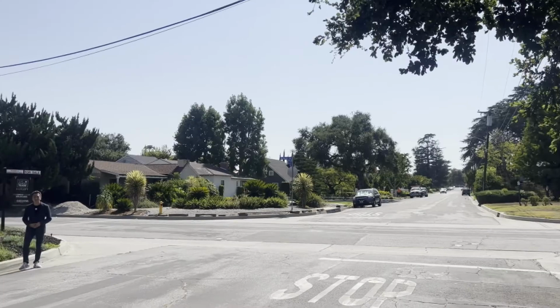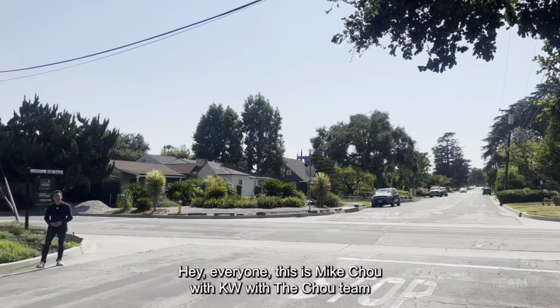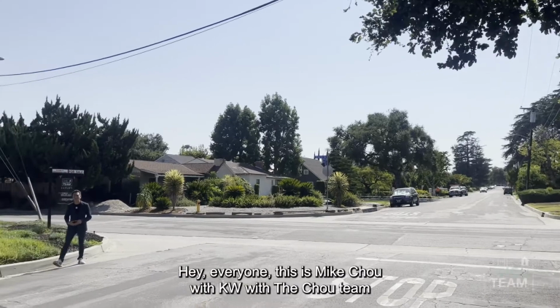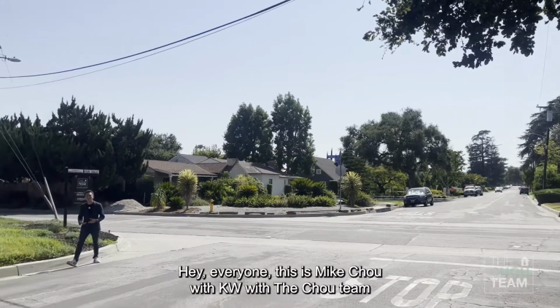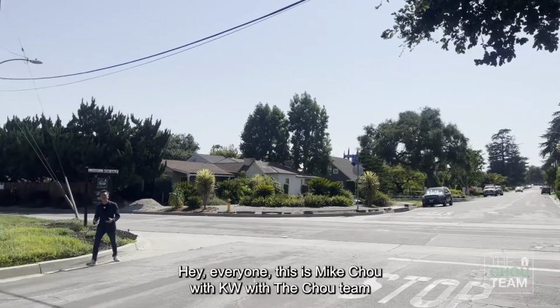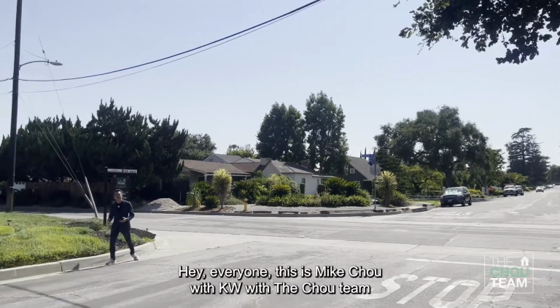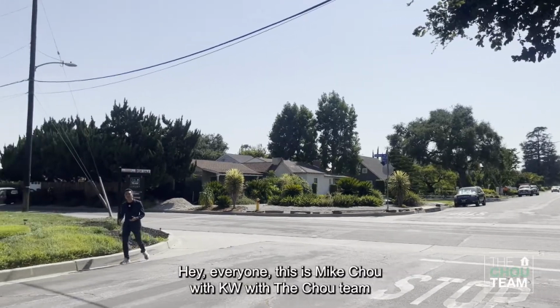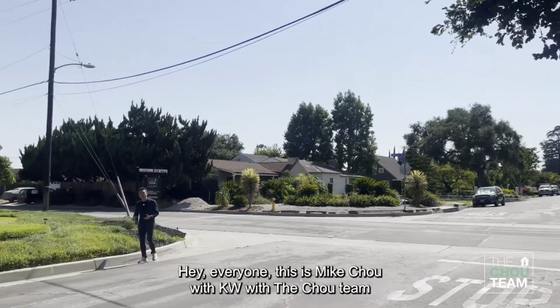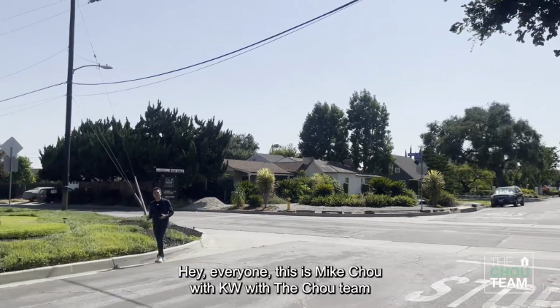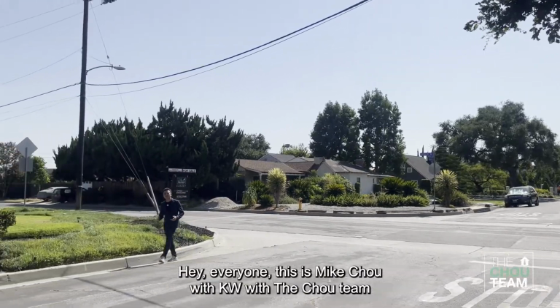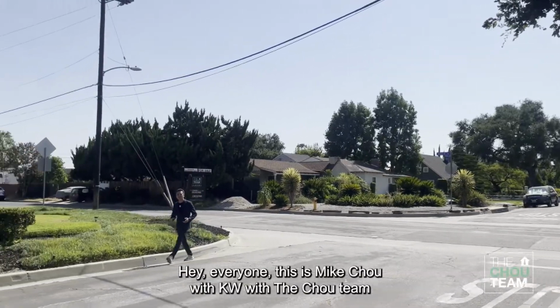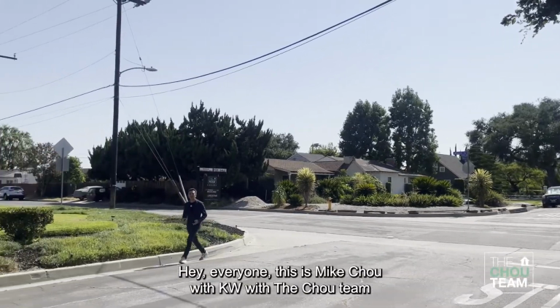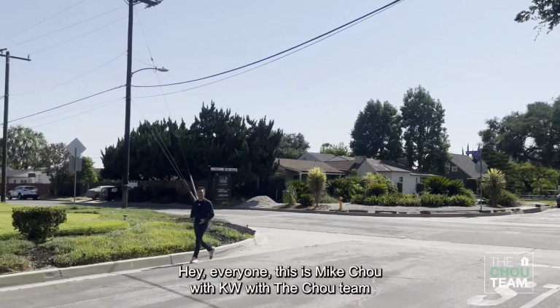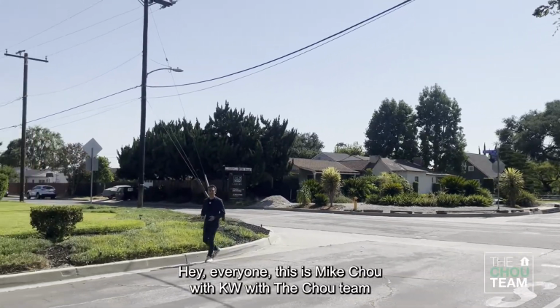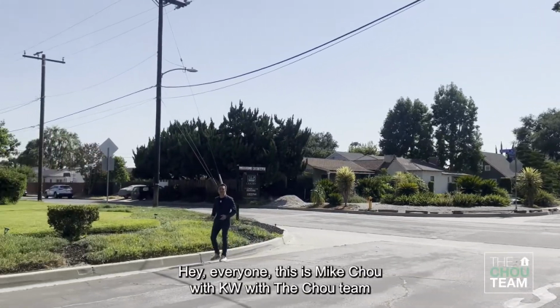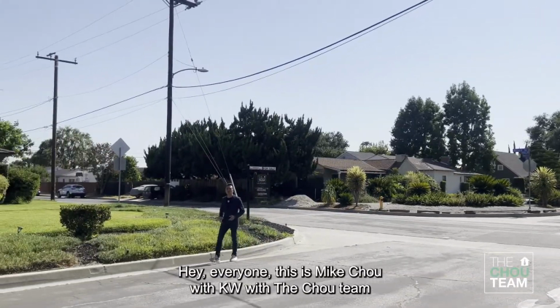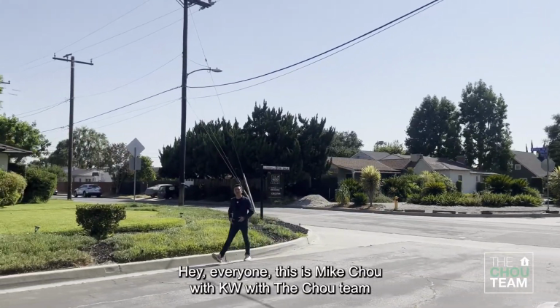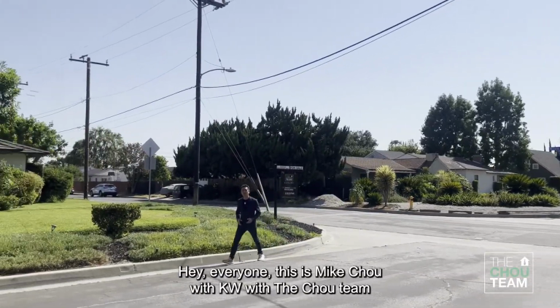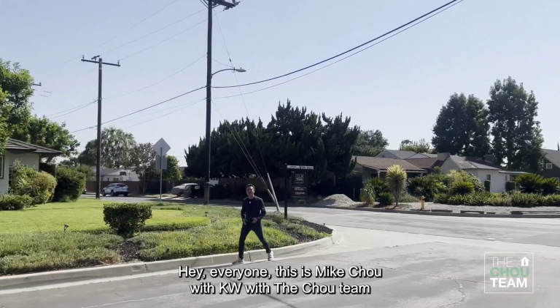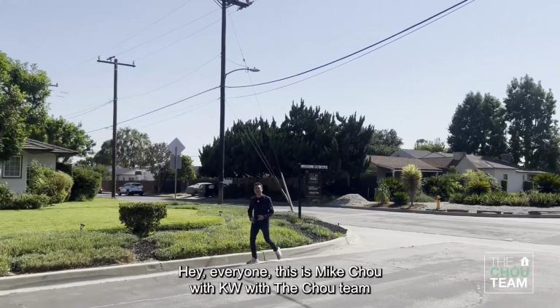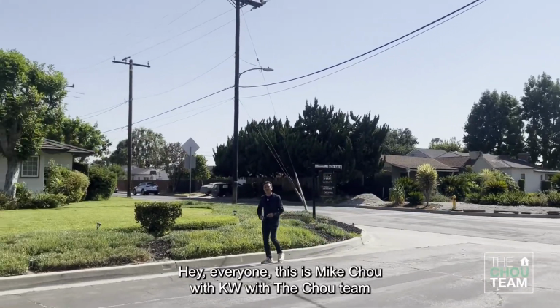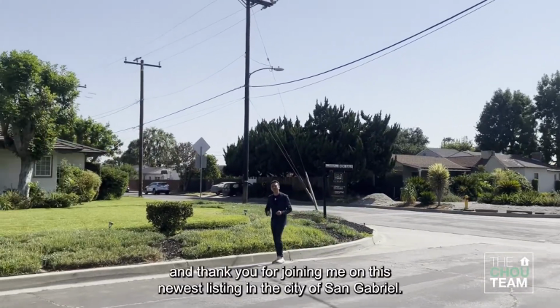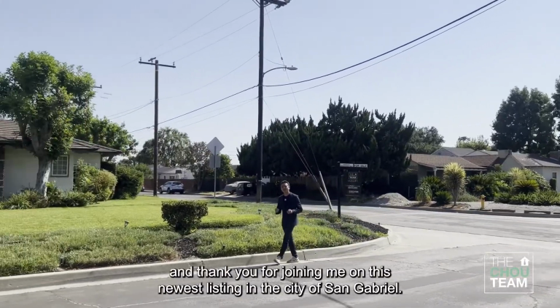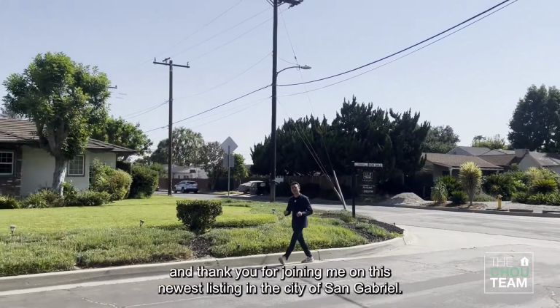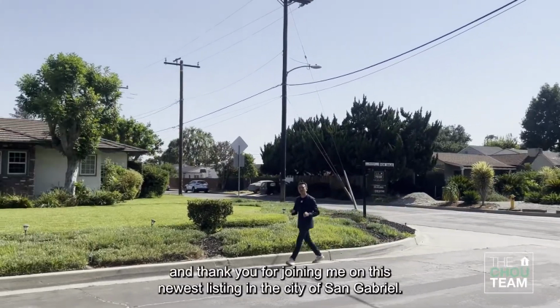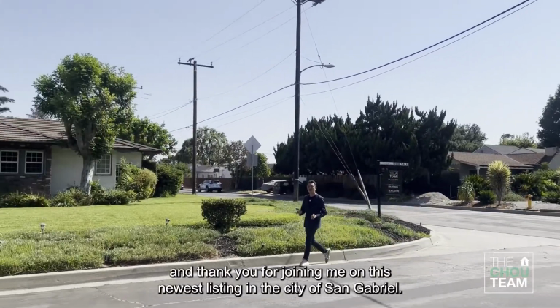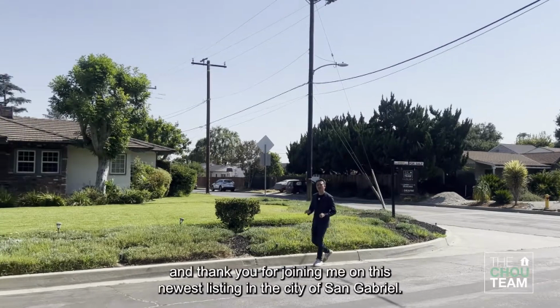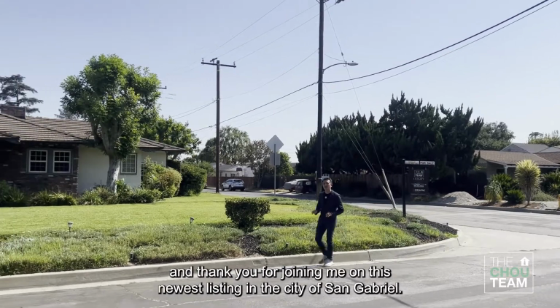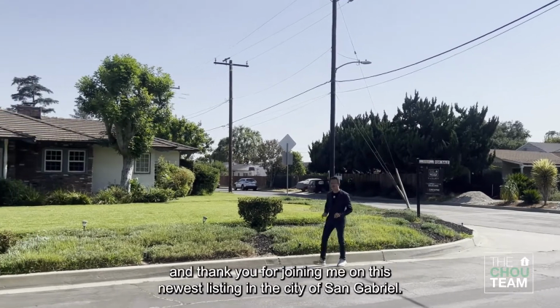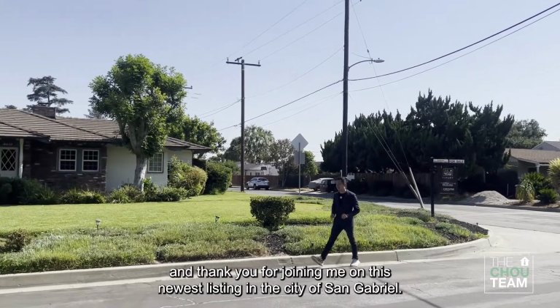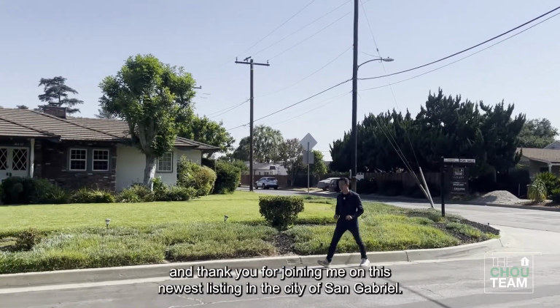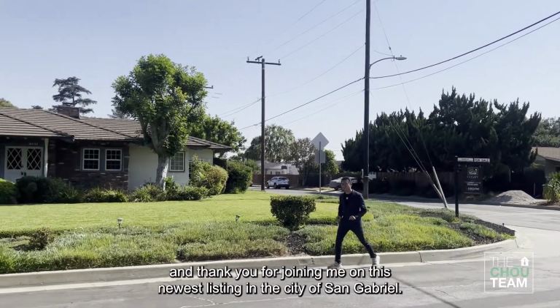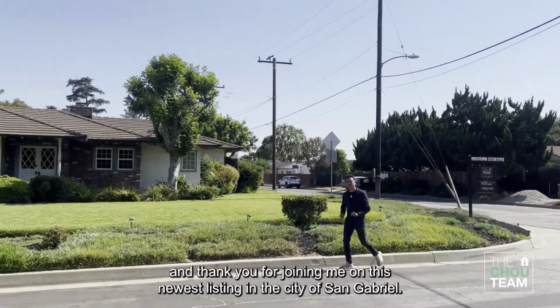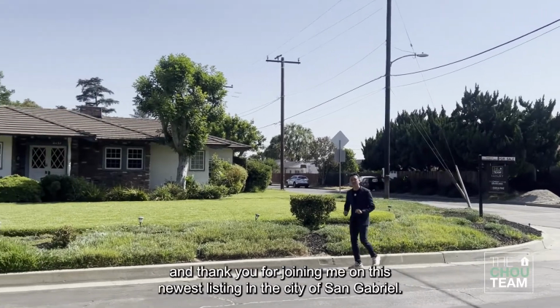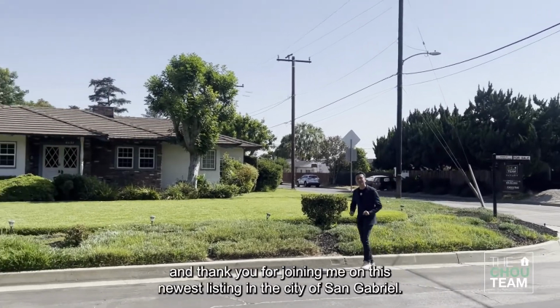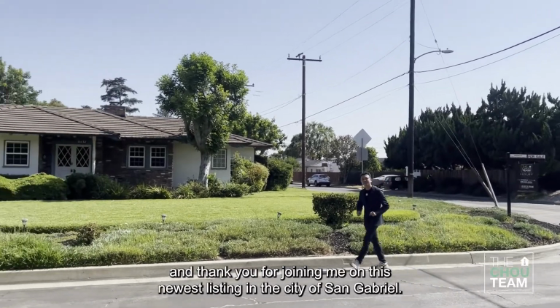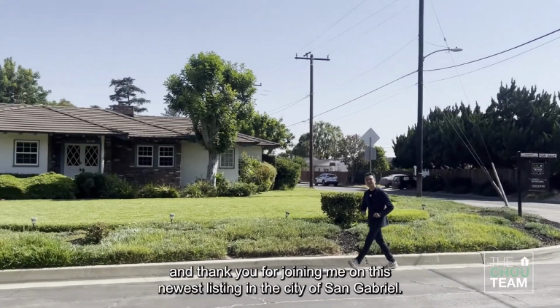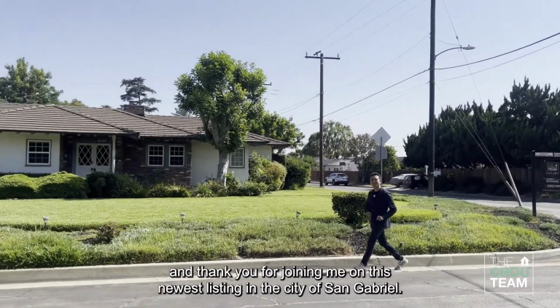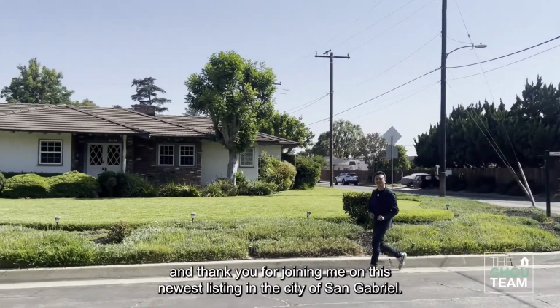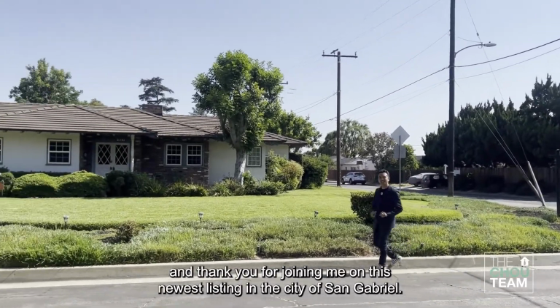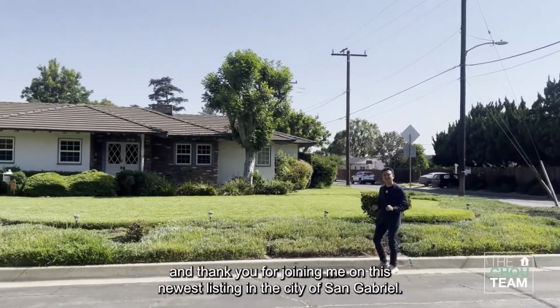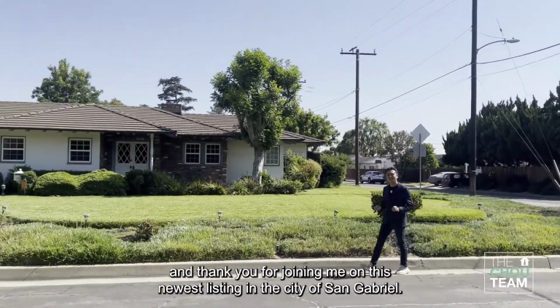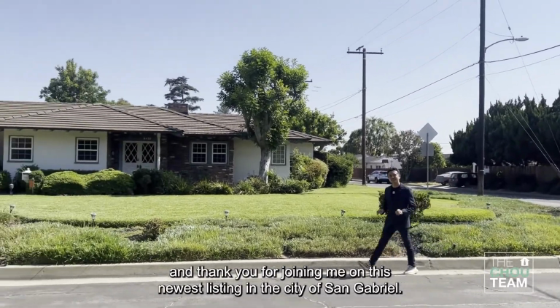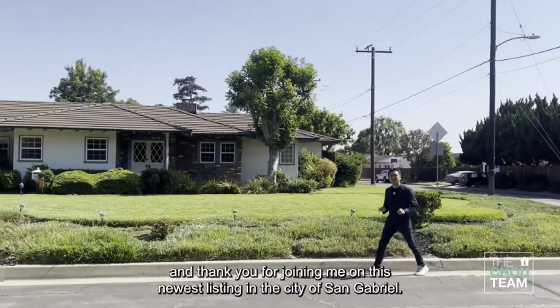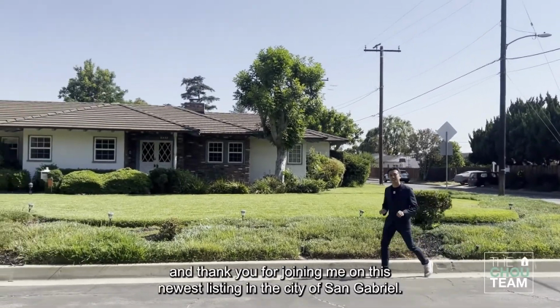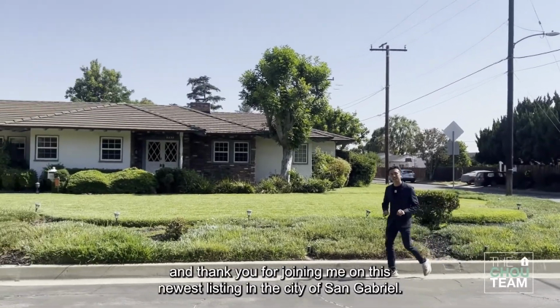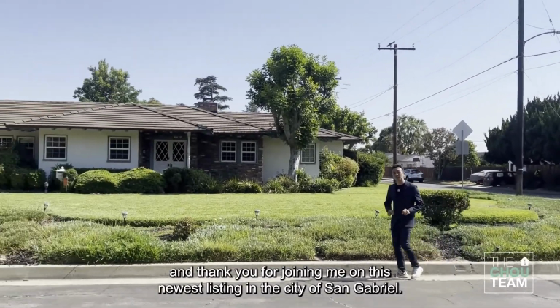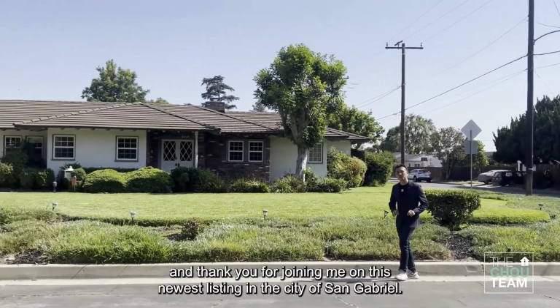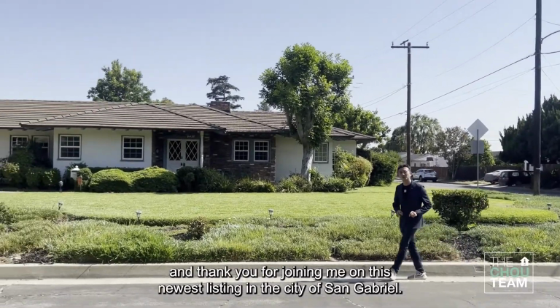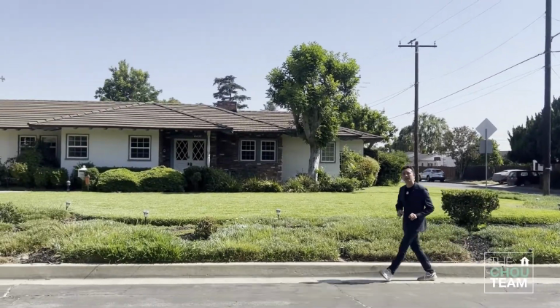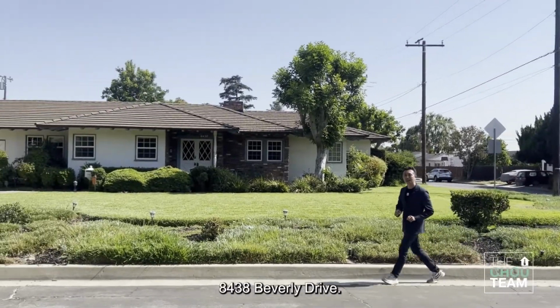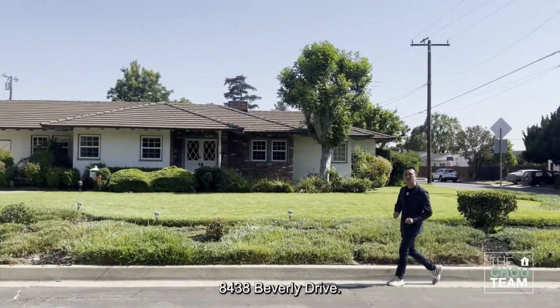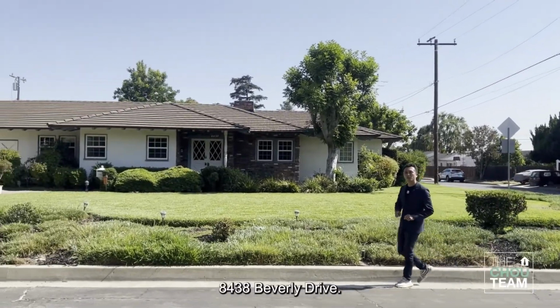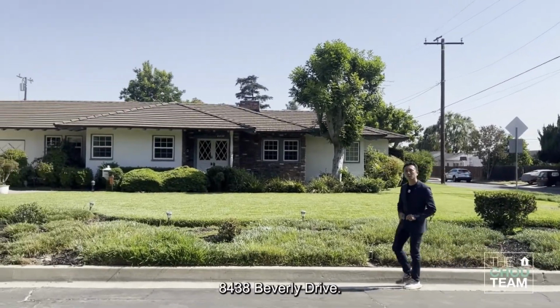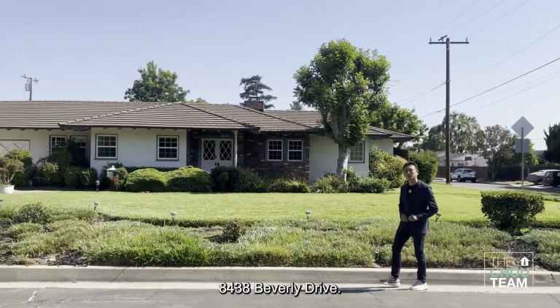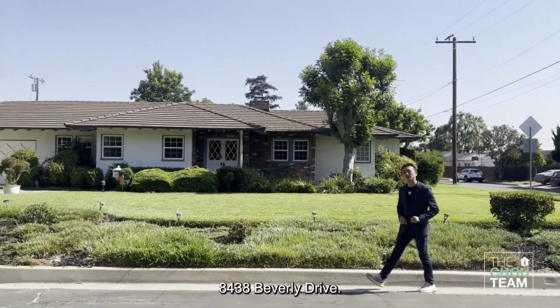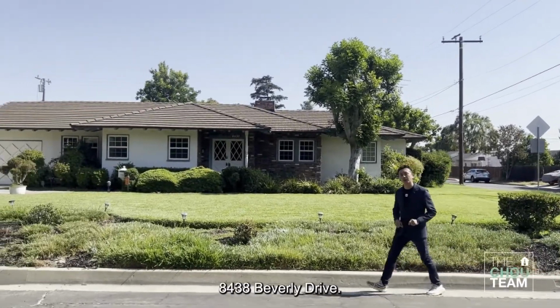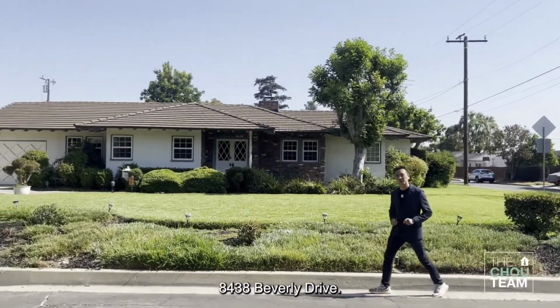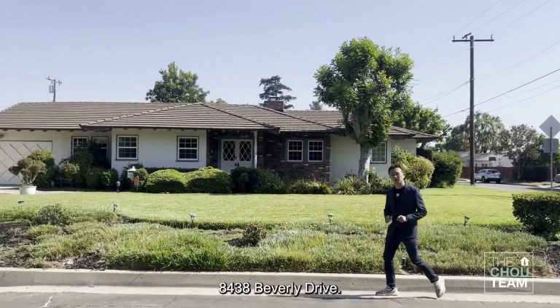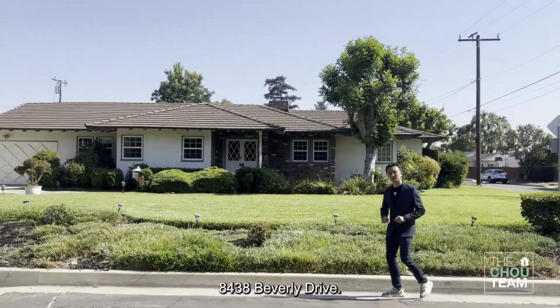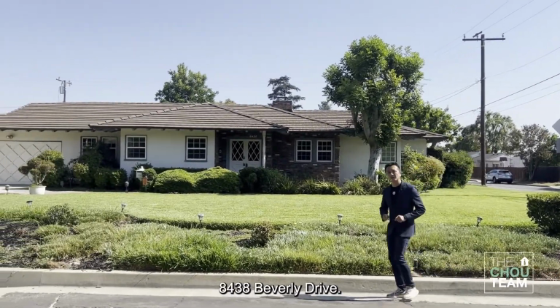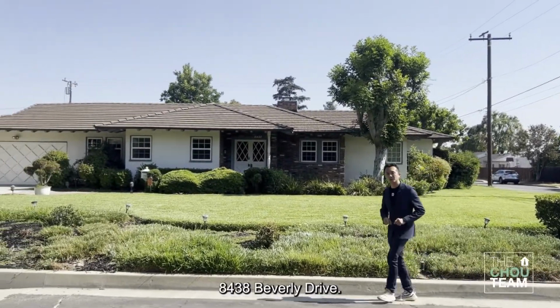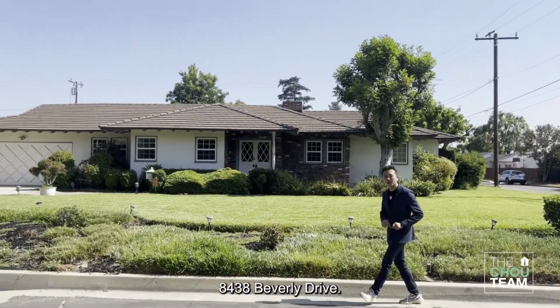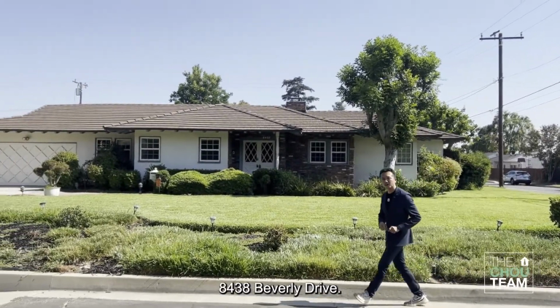Hey everyone, this is Mike Chow with KW with the Chow Team. Thank you for joining me on this newest listing in the city of San Gabriel, 8438 Beverly Drive.